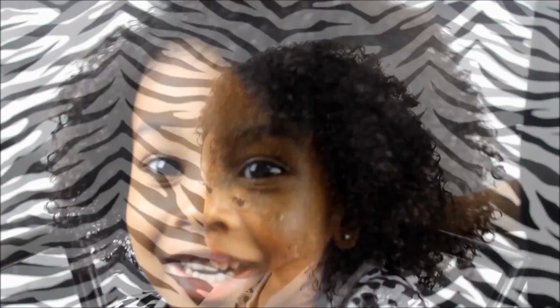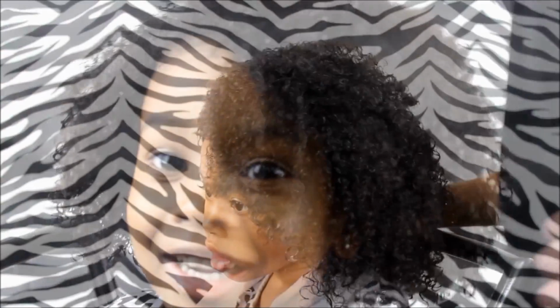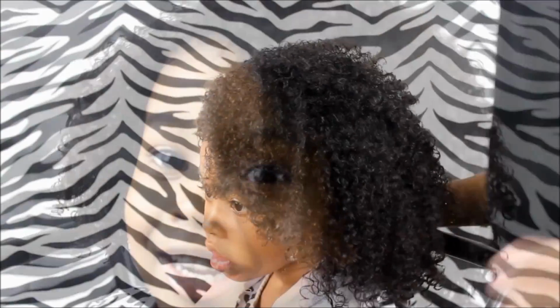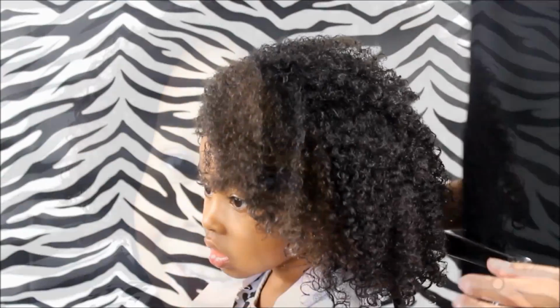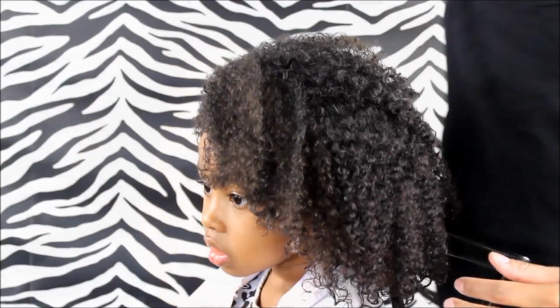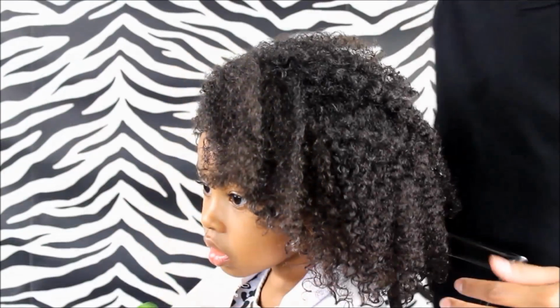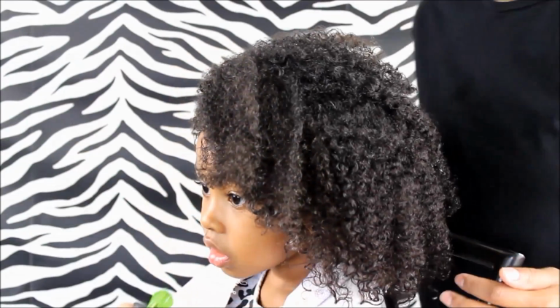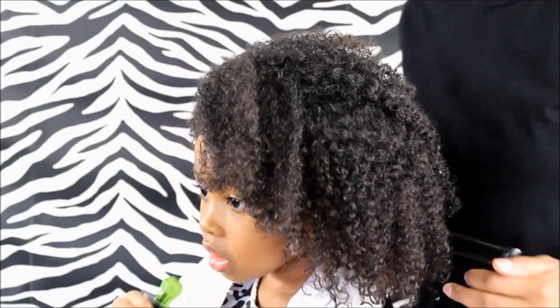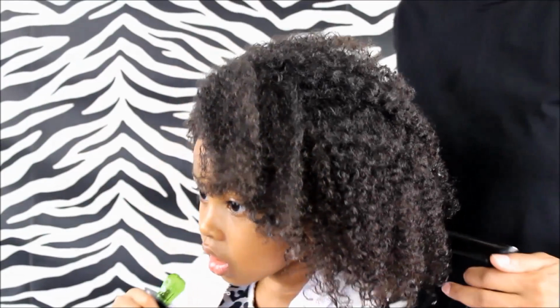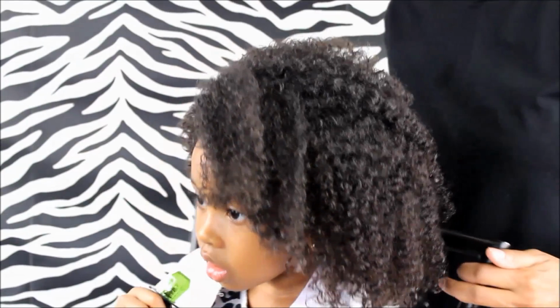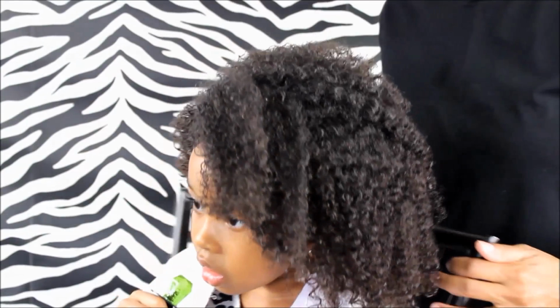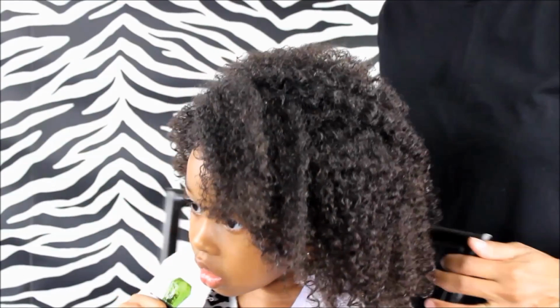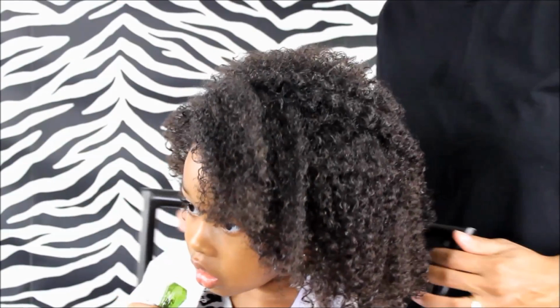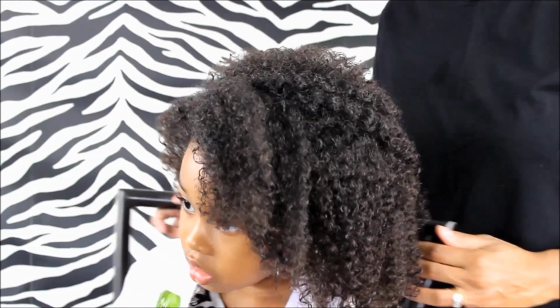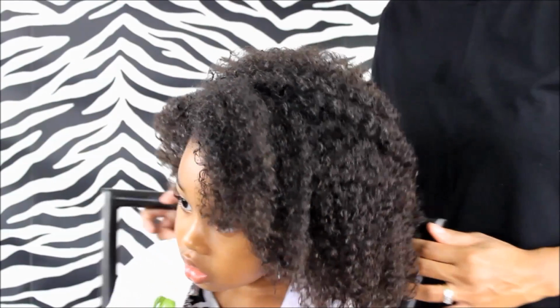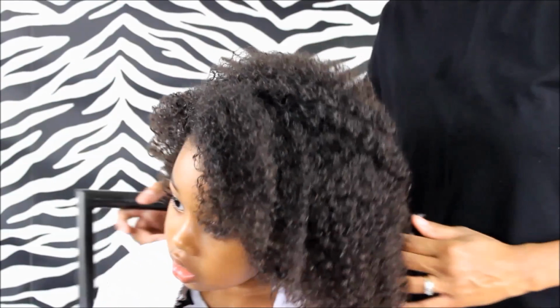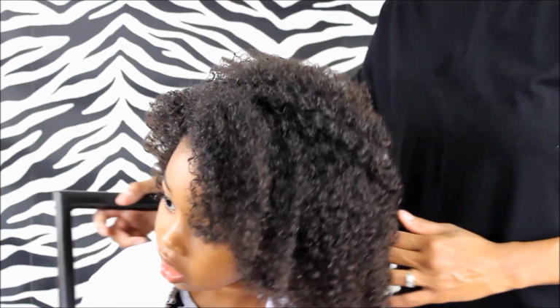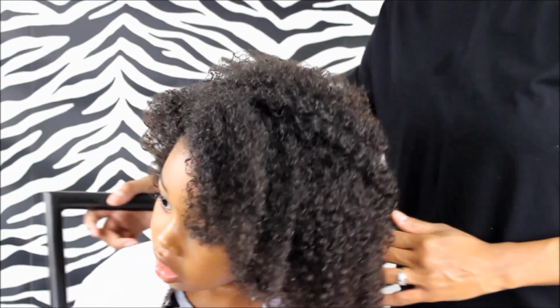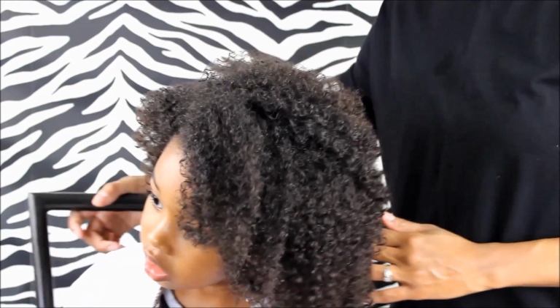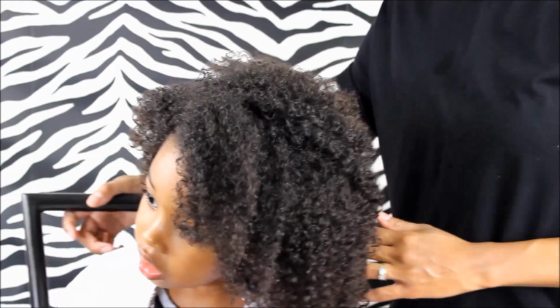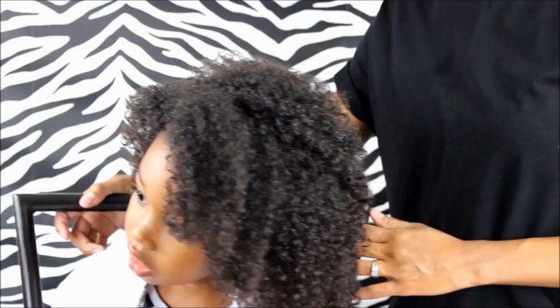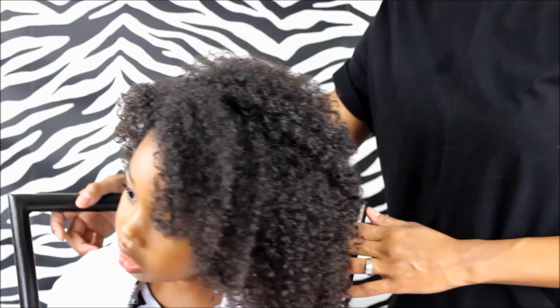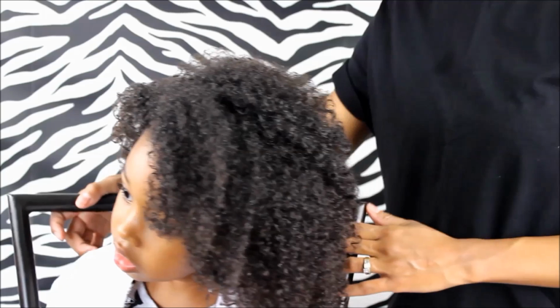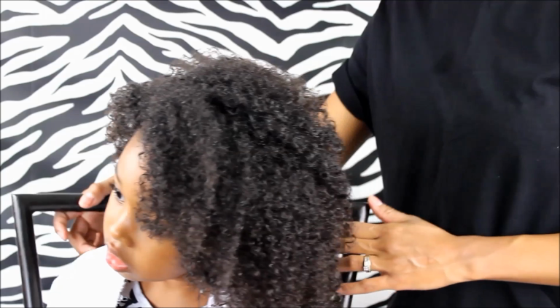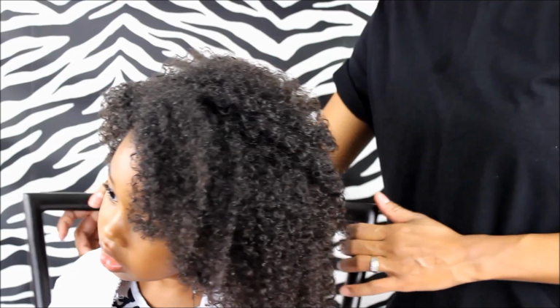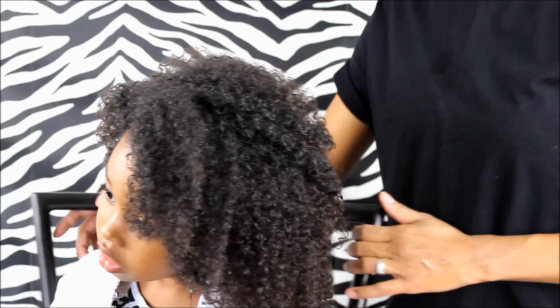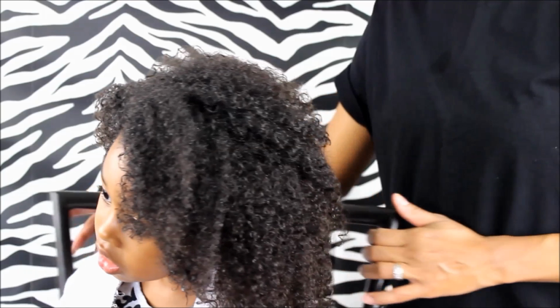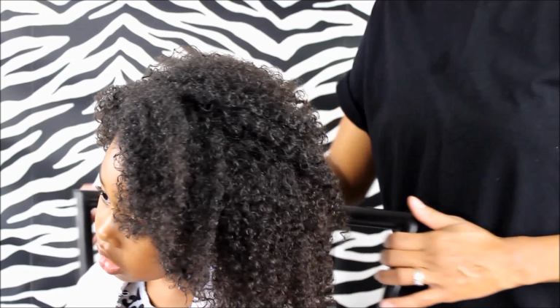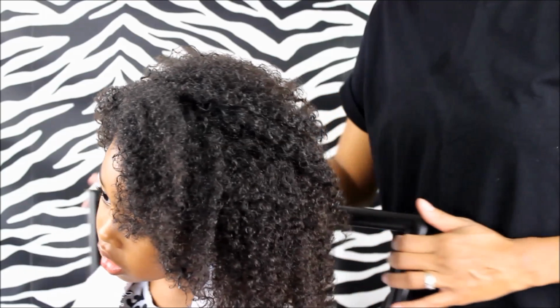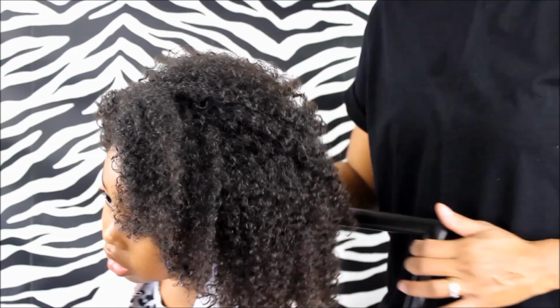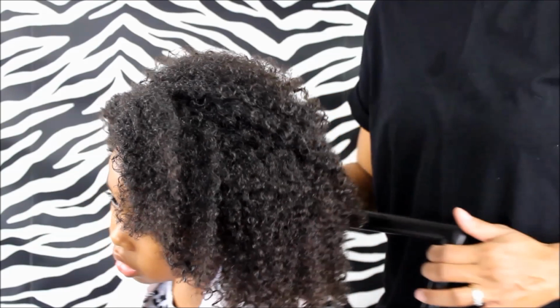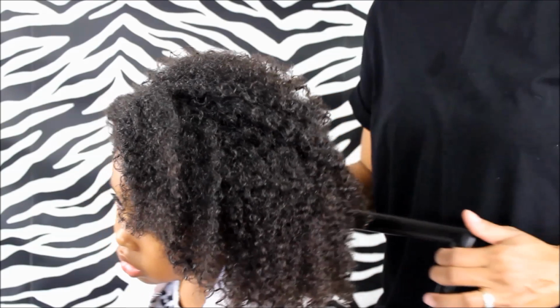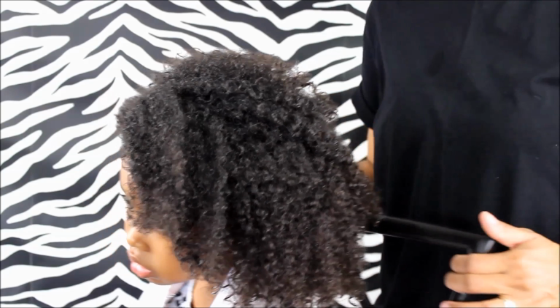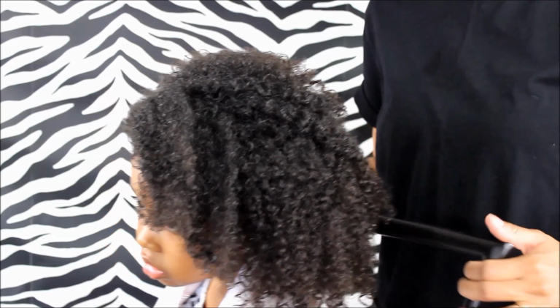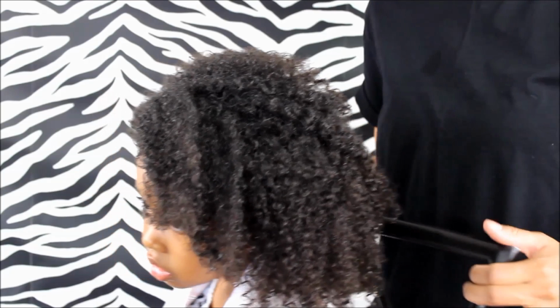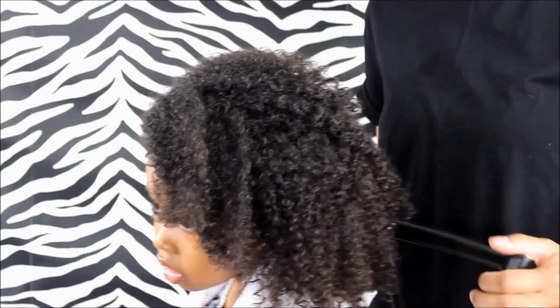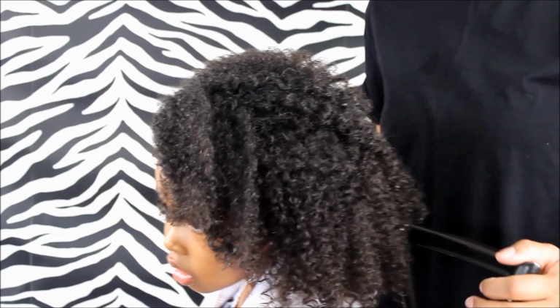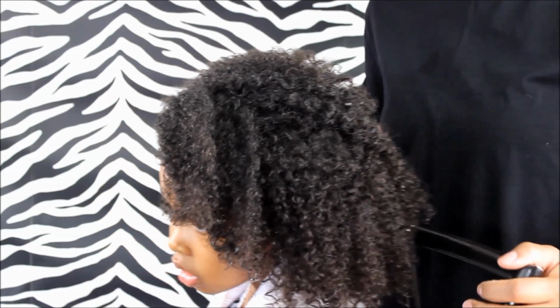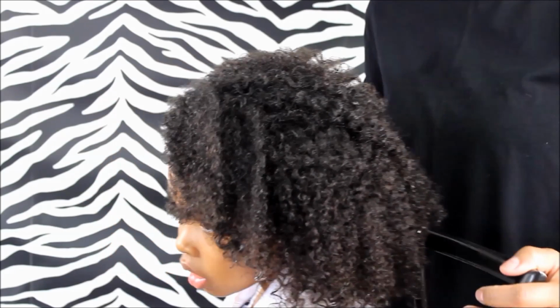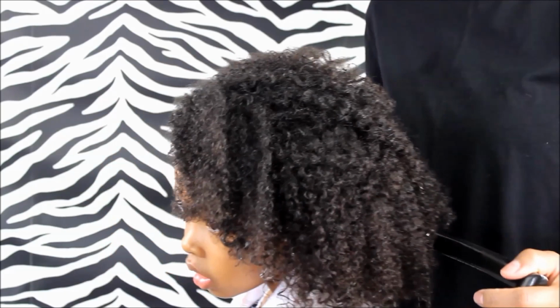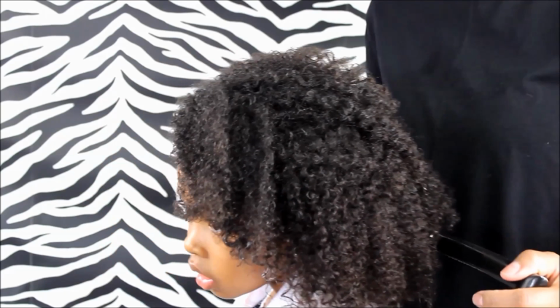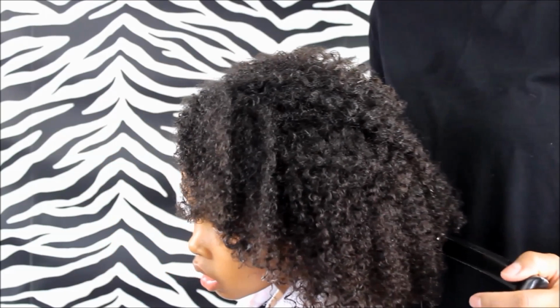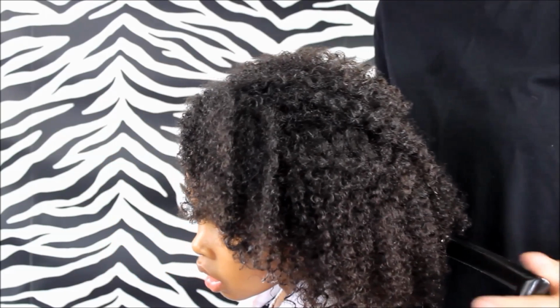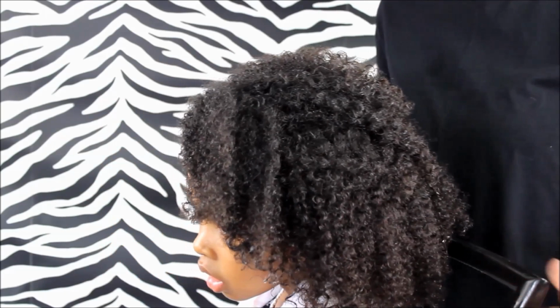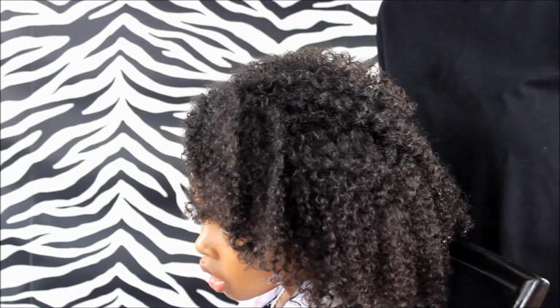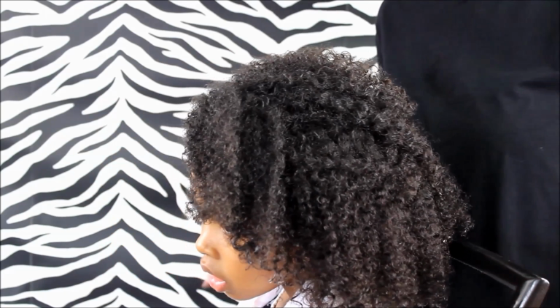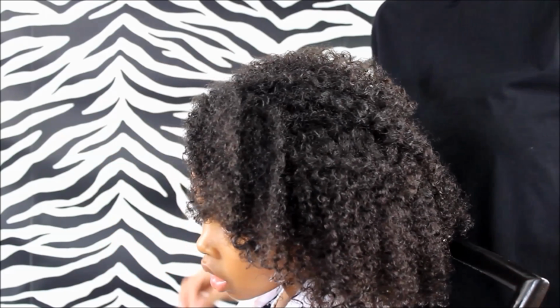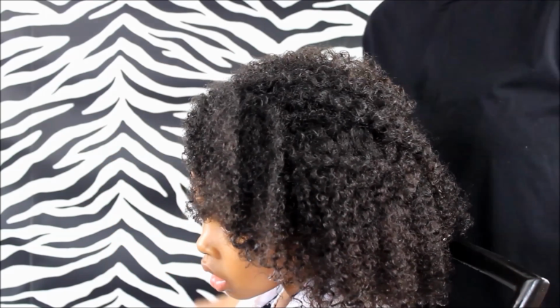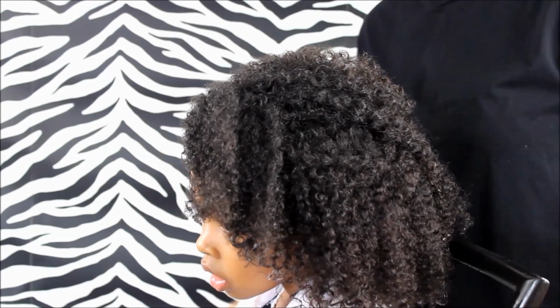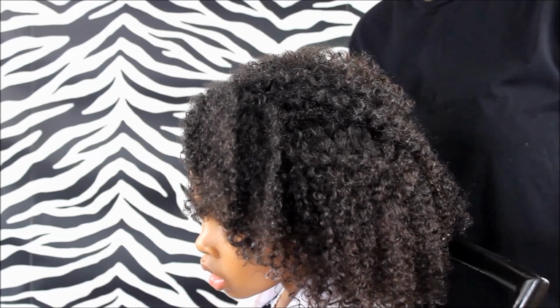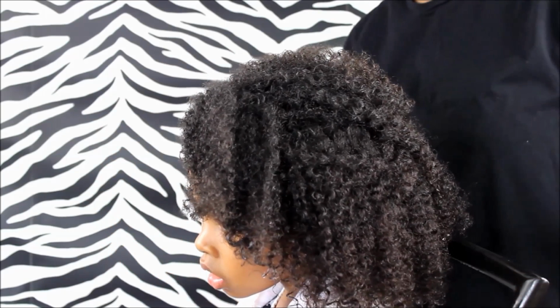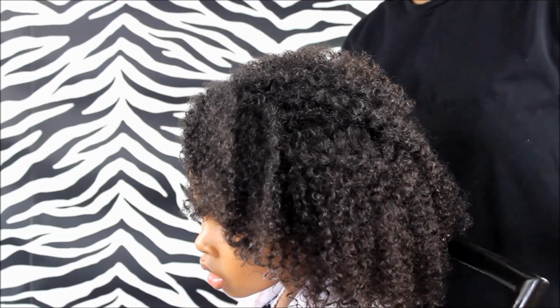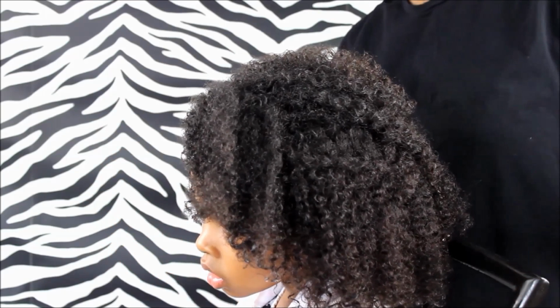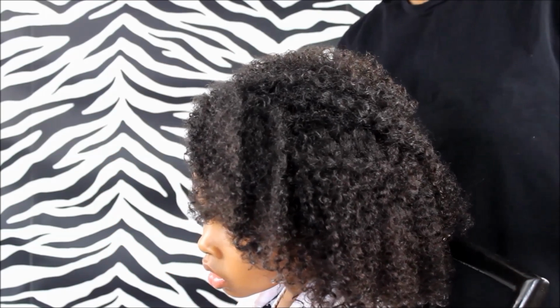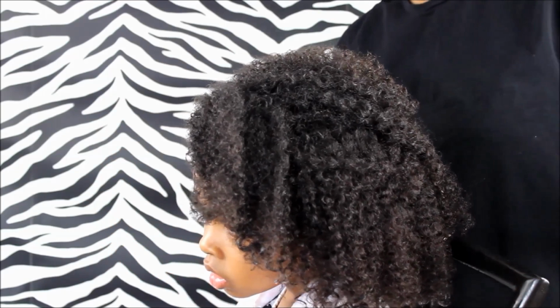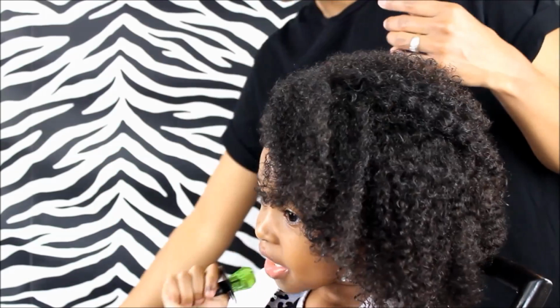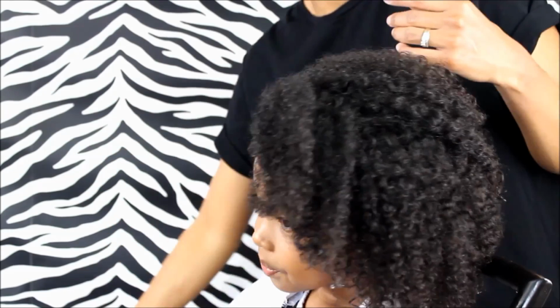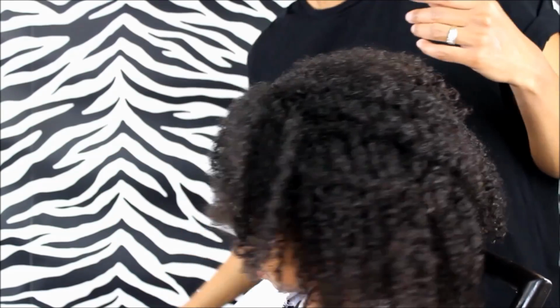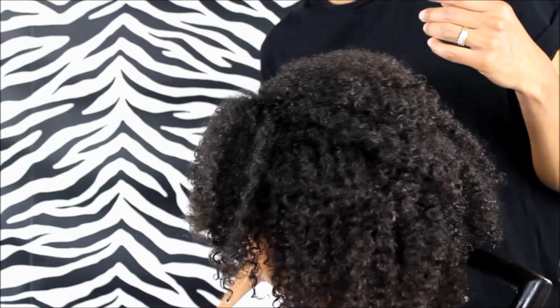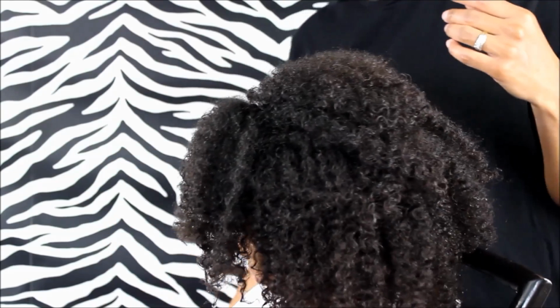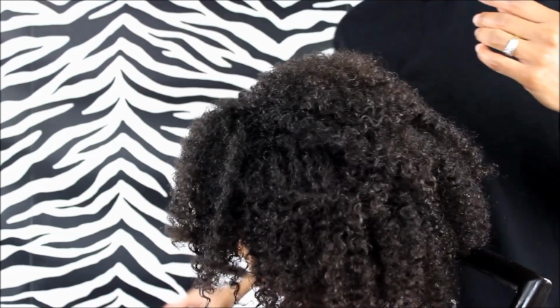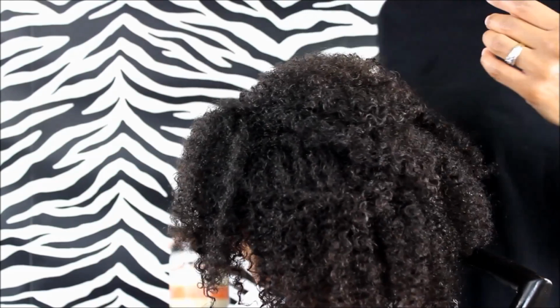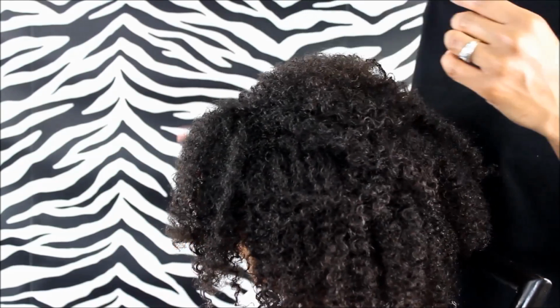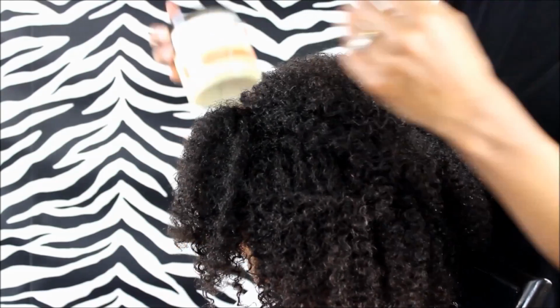So friends, I did wet her hair in the sink and add some conditioner just because I like the hair to be nice and wet.